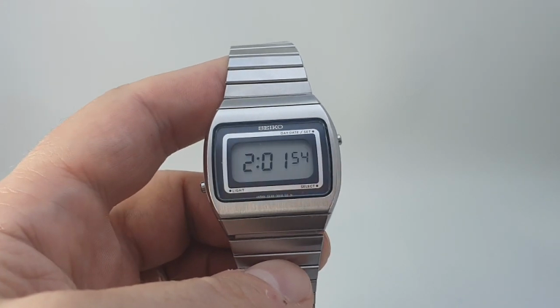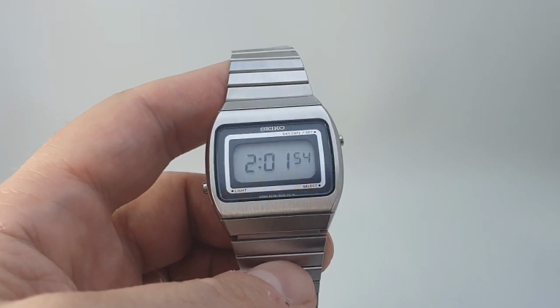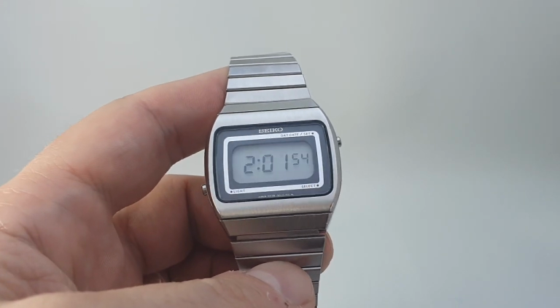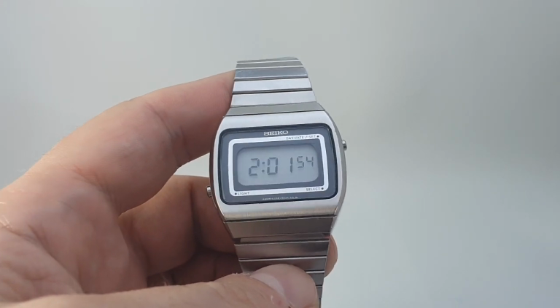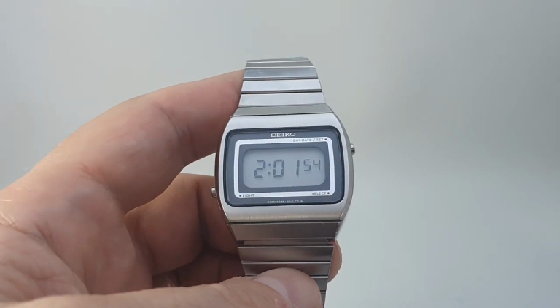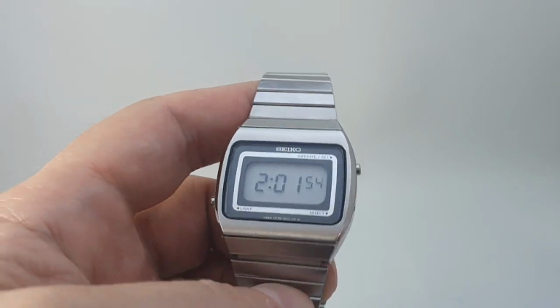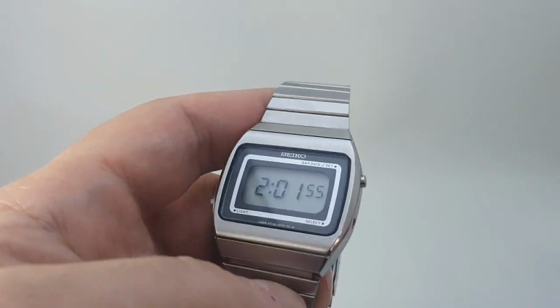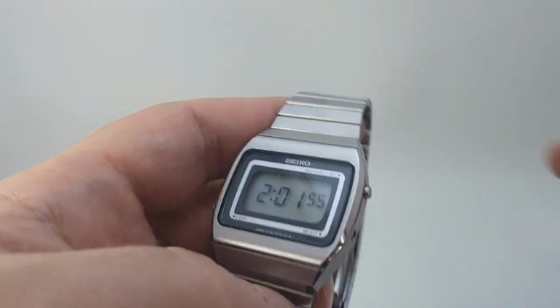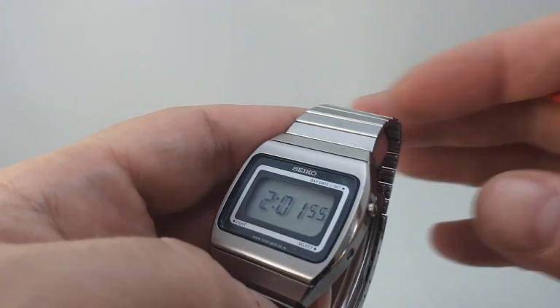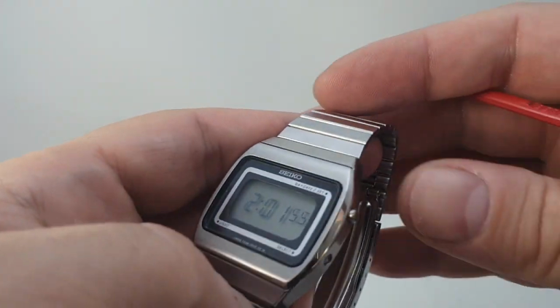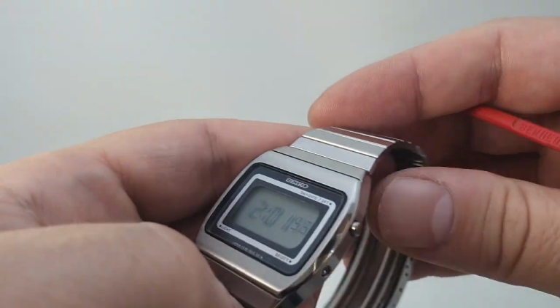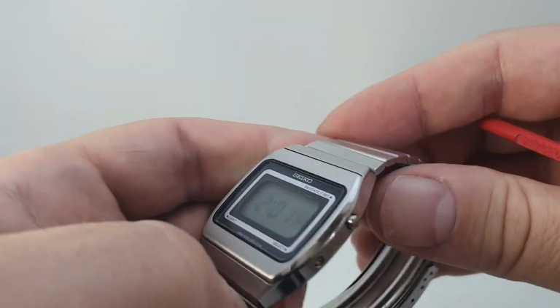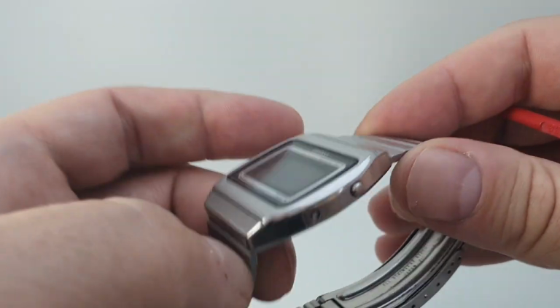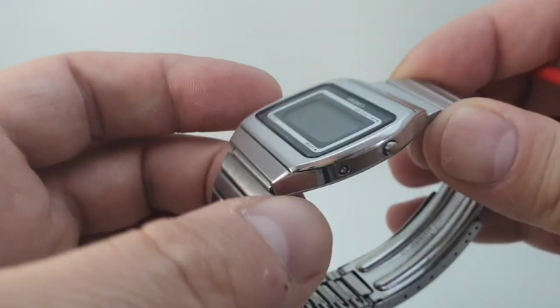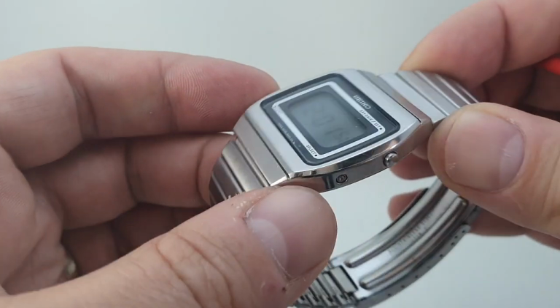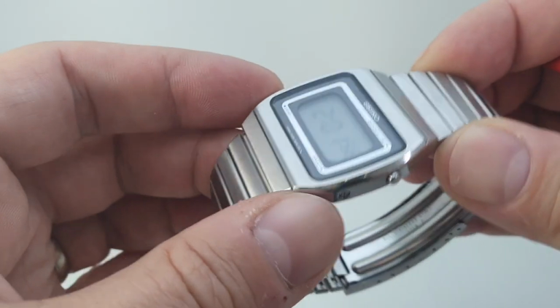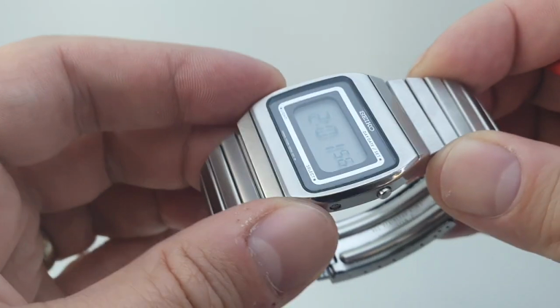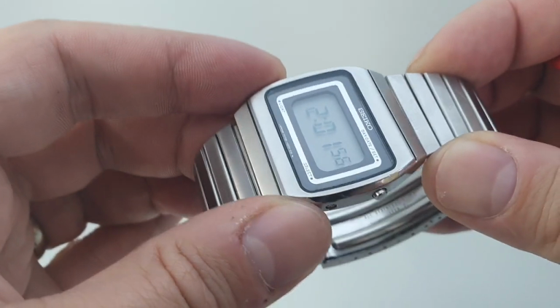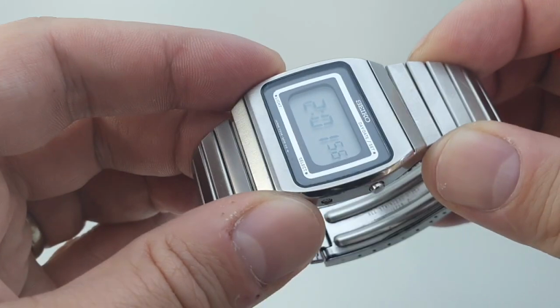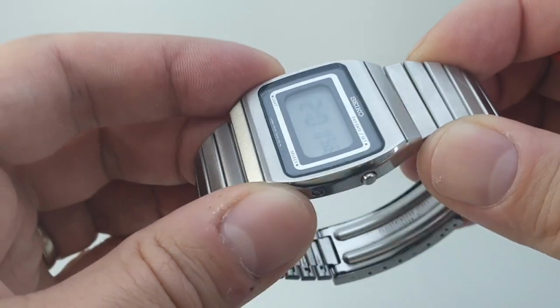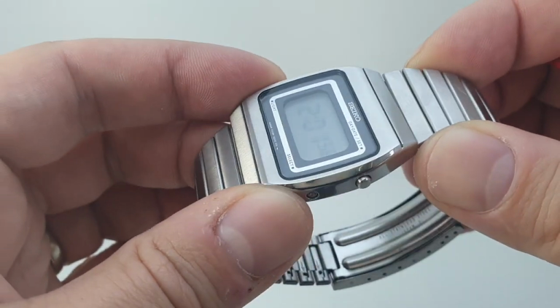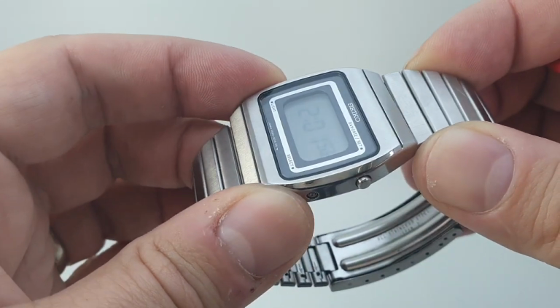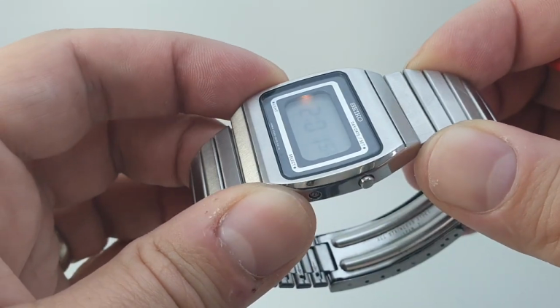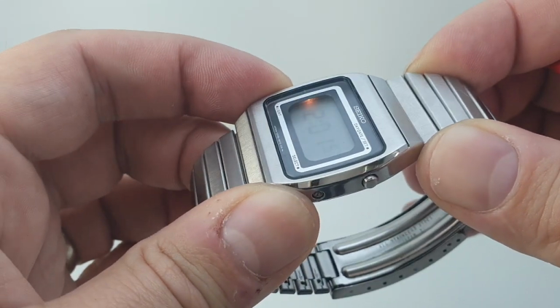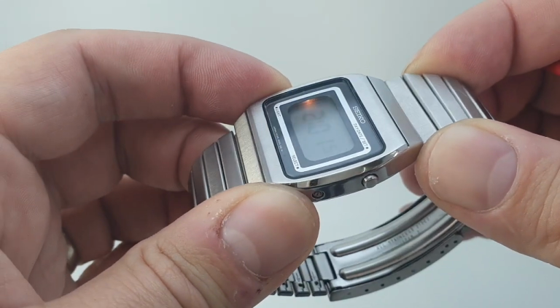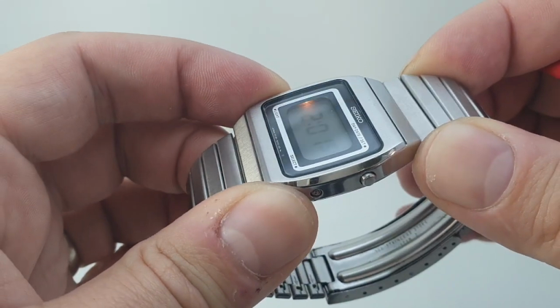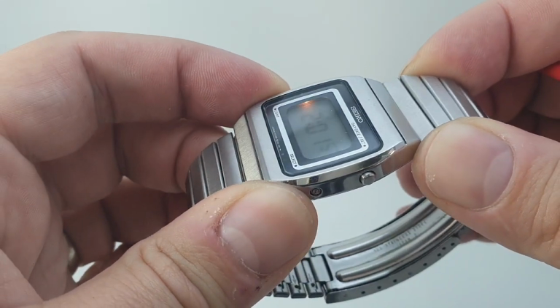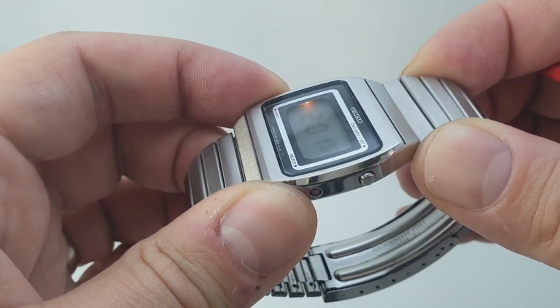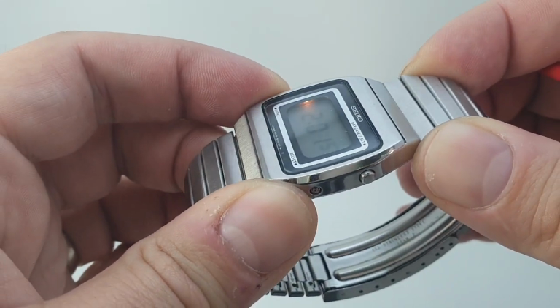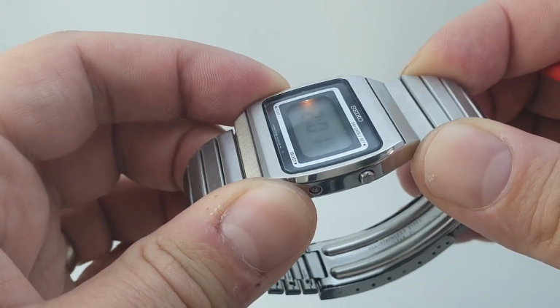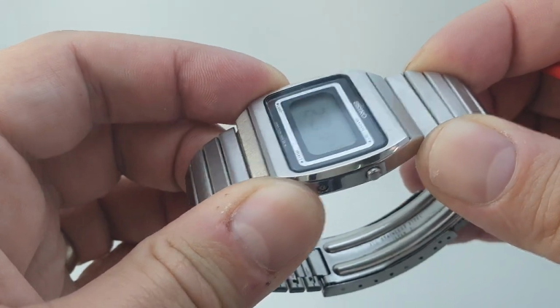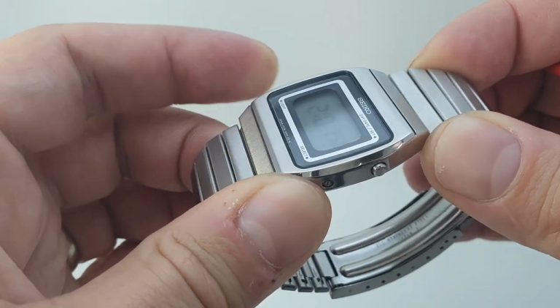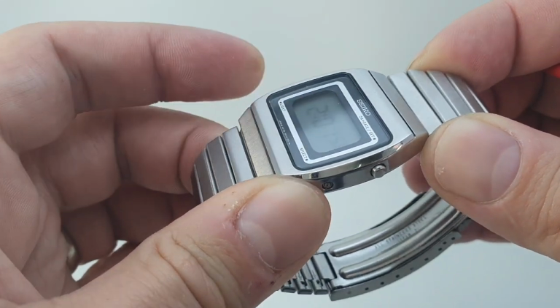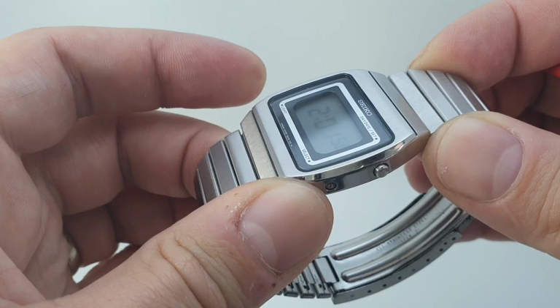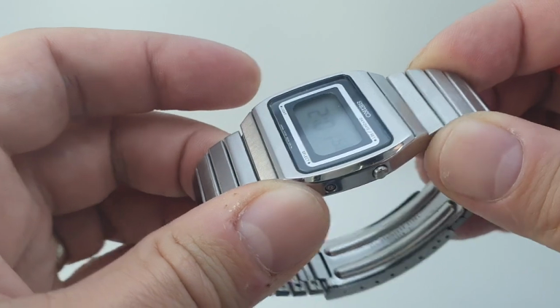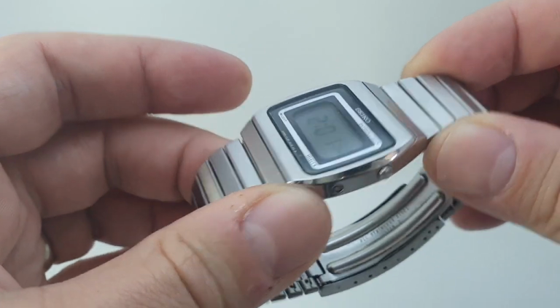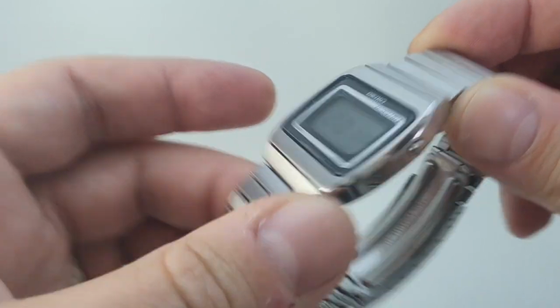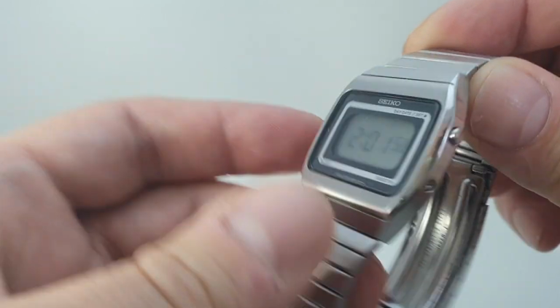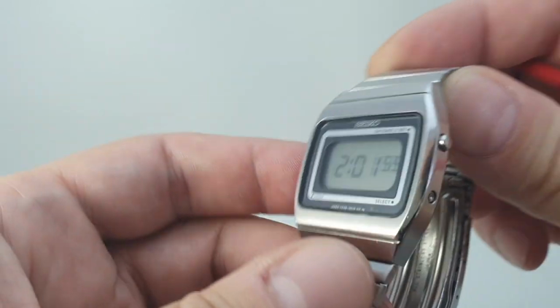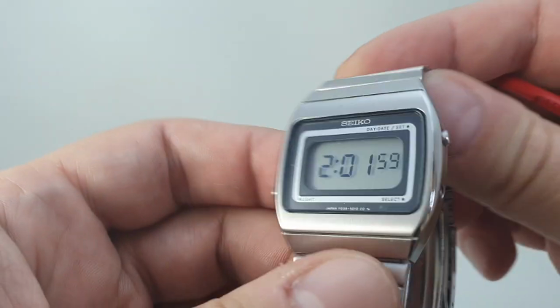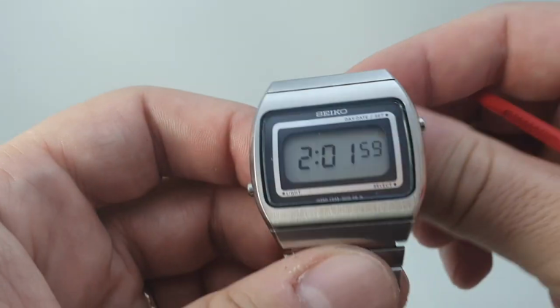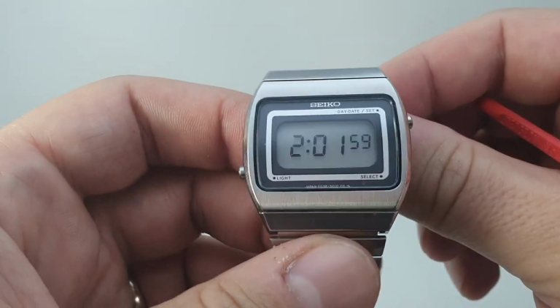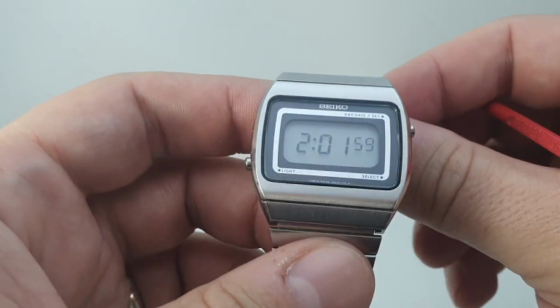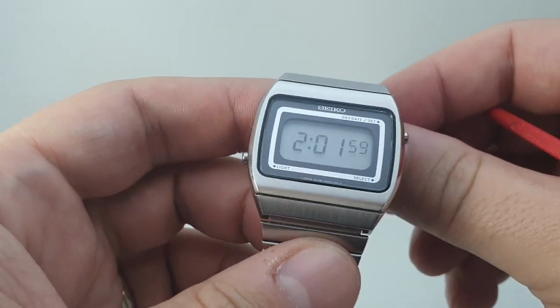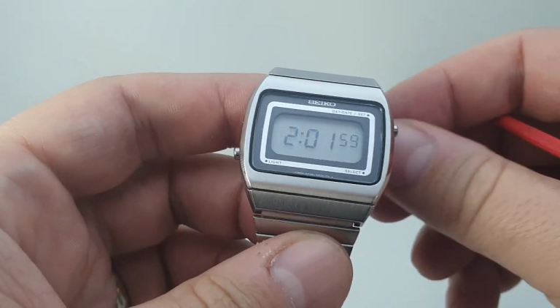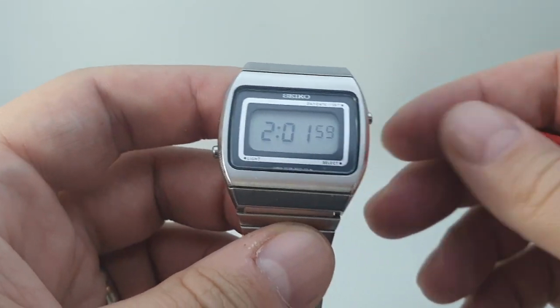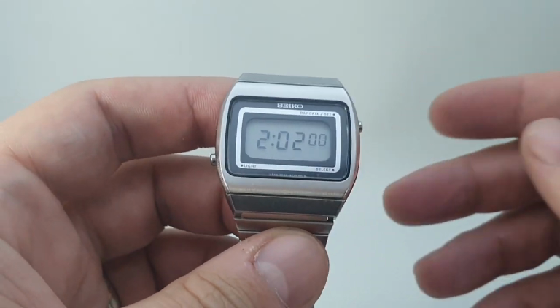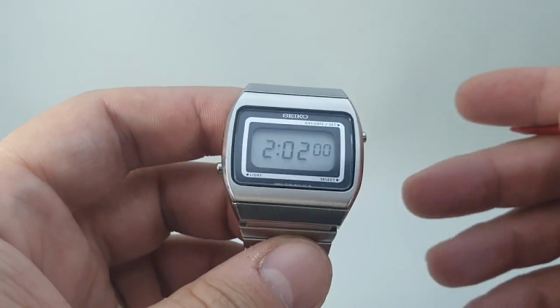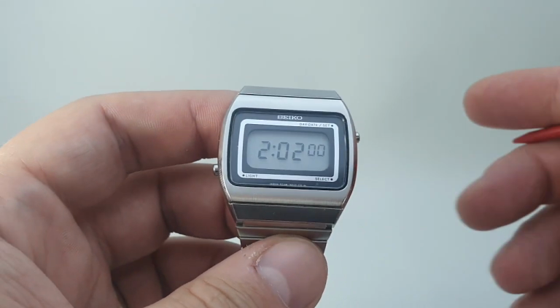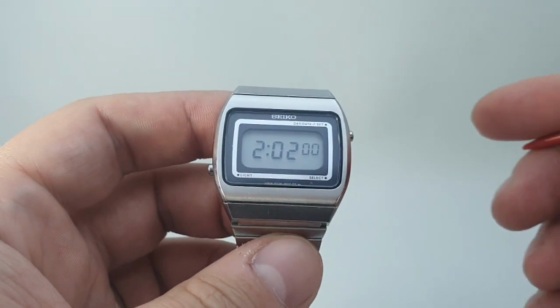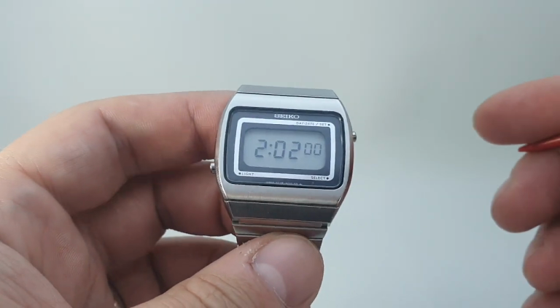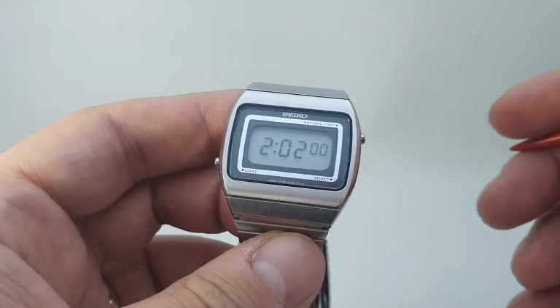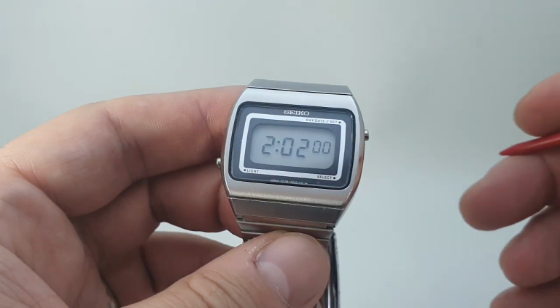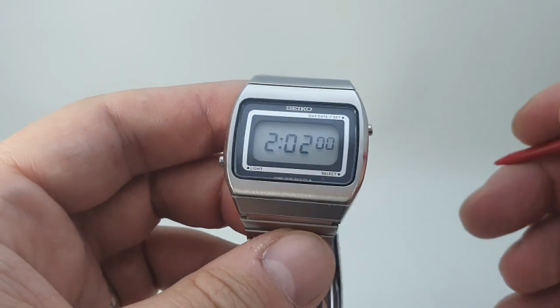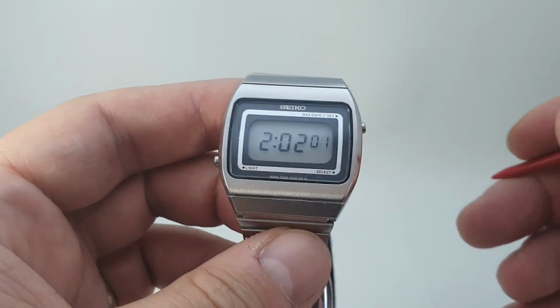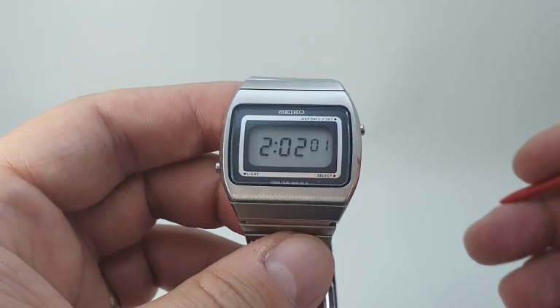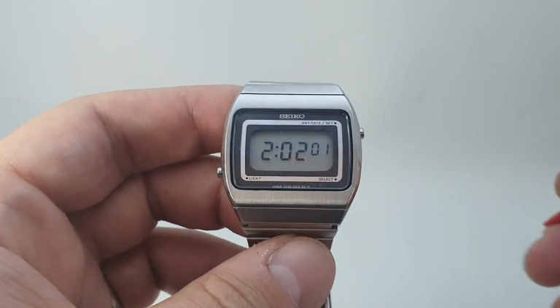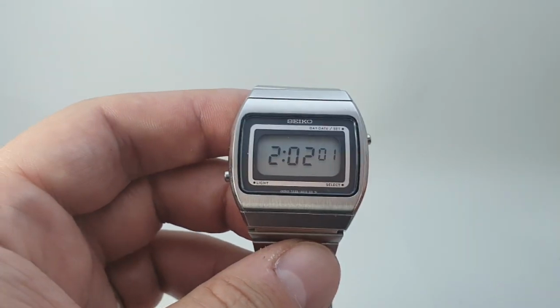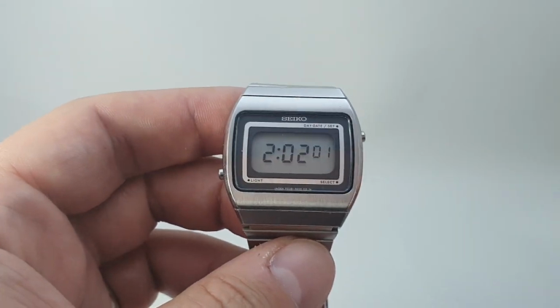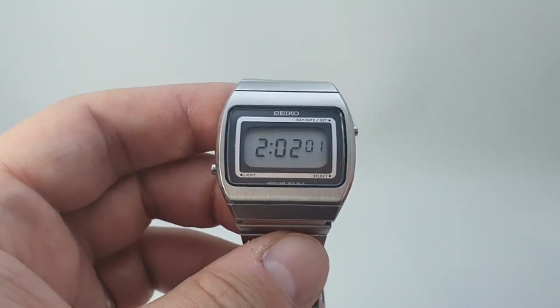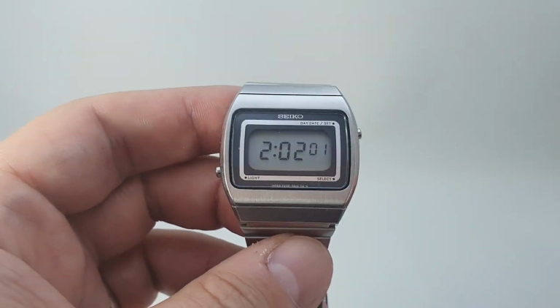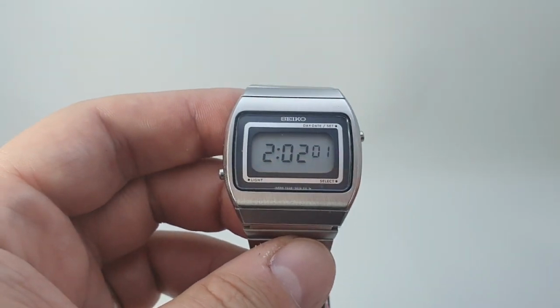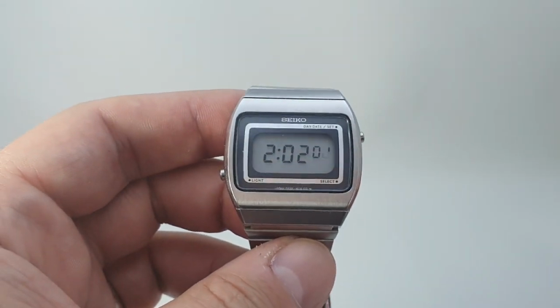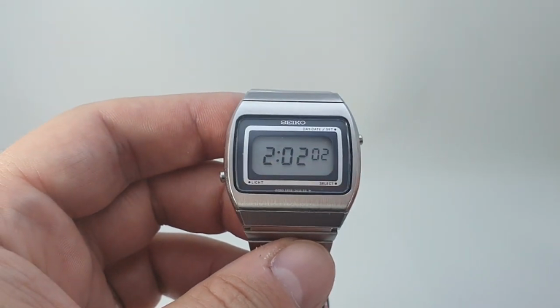This all works, including the backlight. That's unusual — it's rare for the backlight to still be working on any LCD watch.